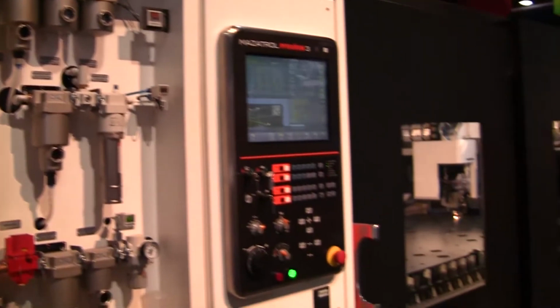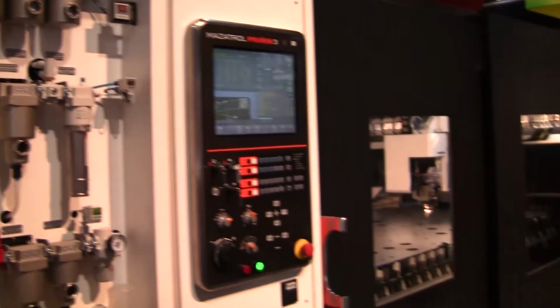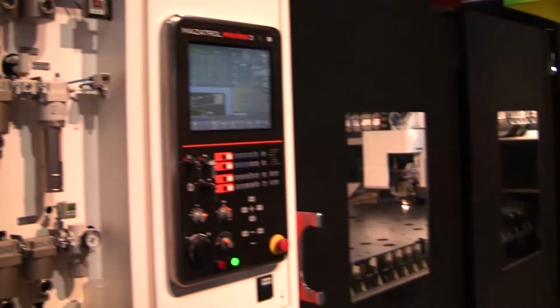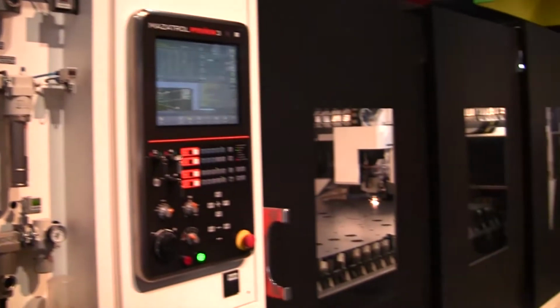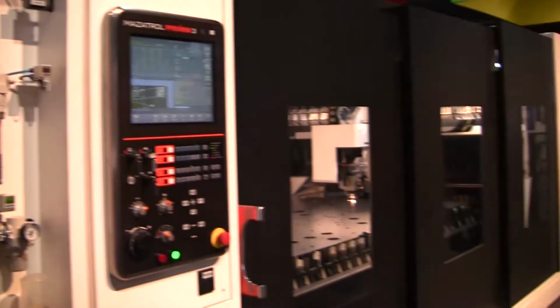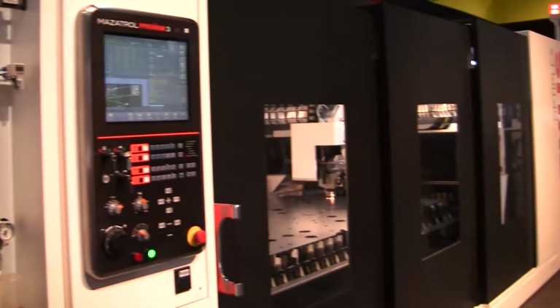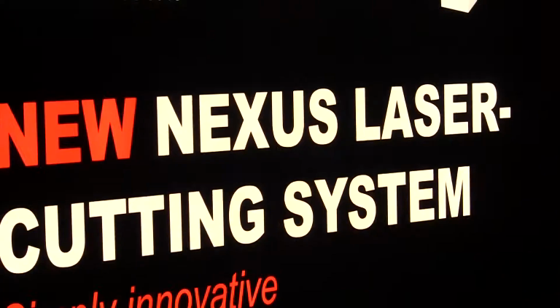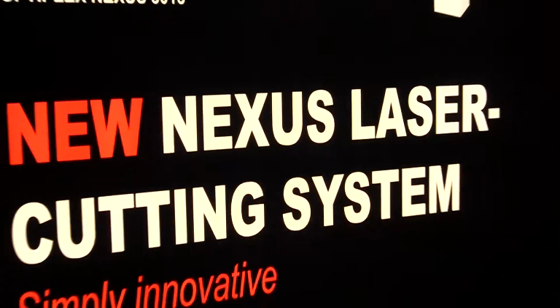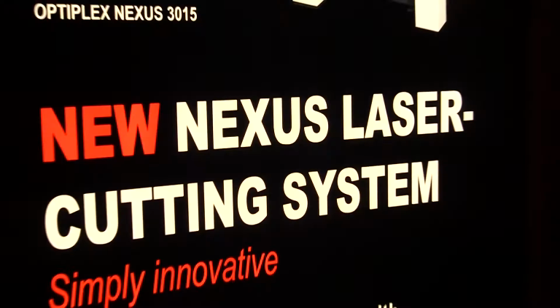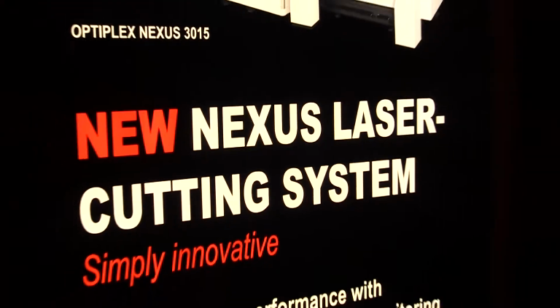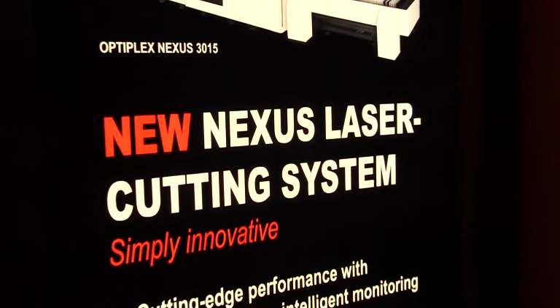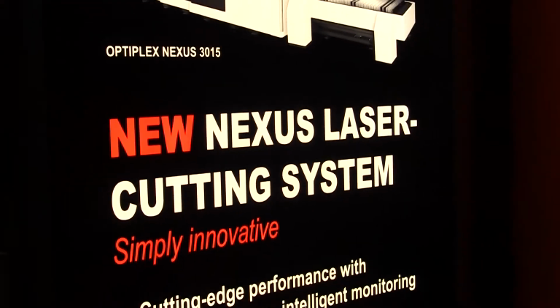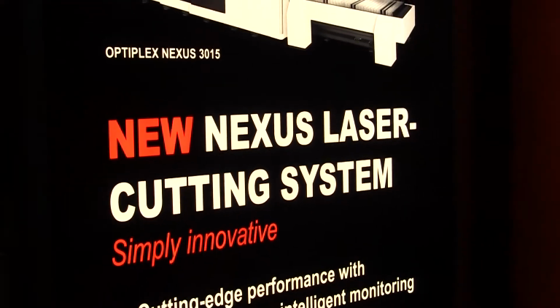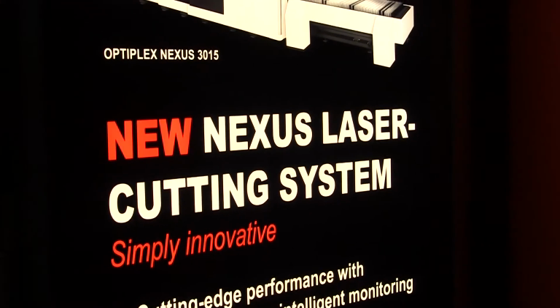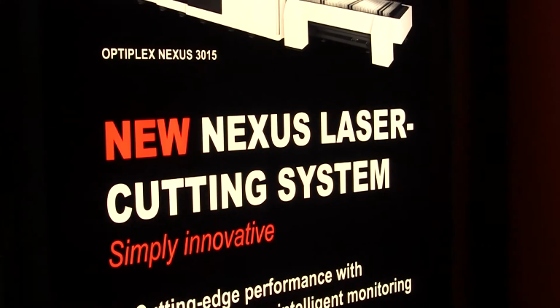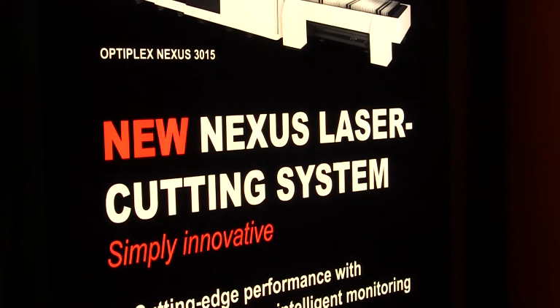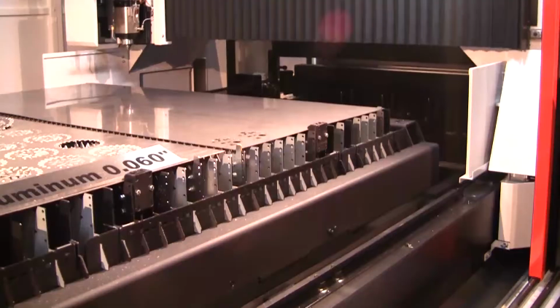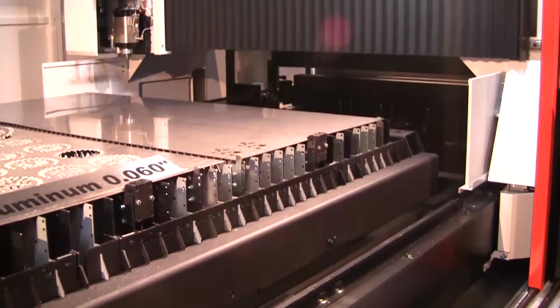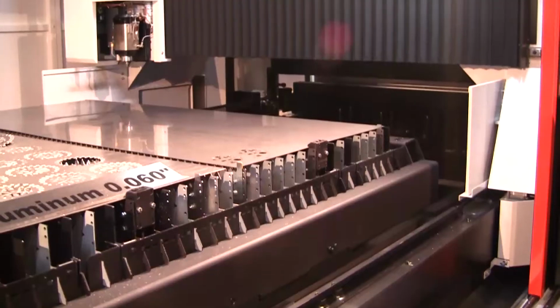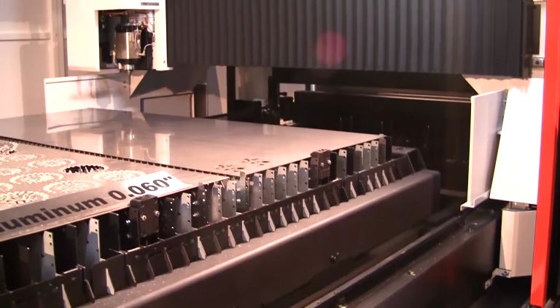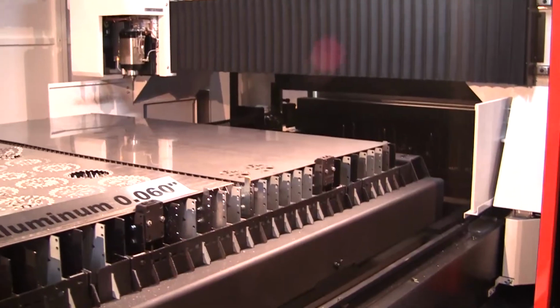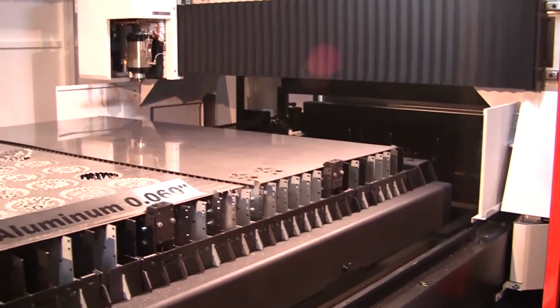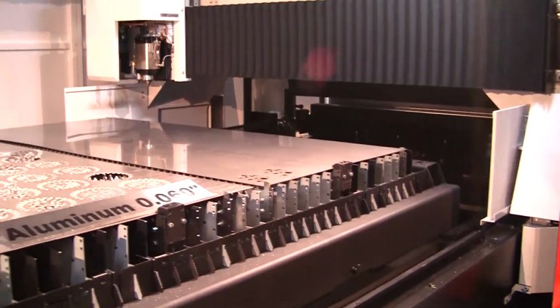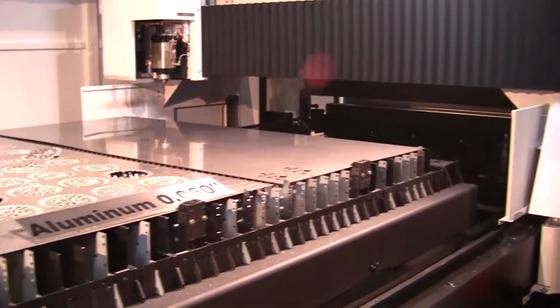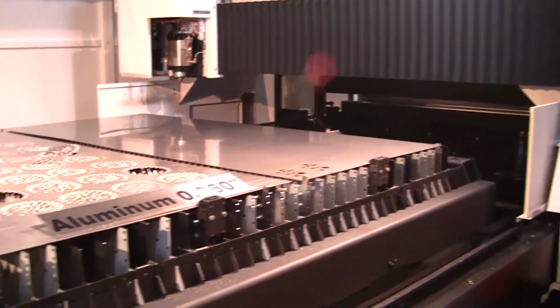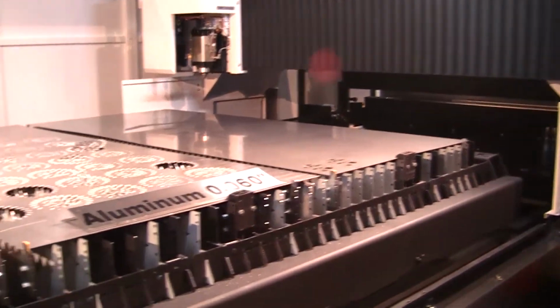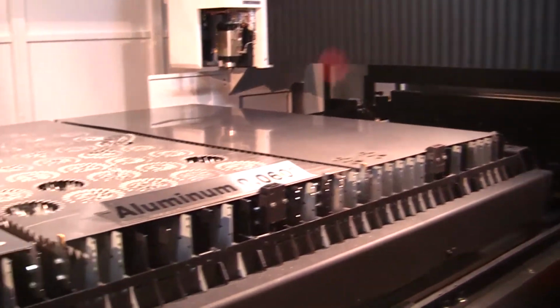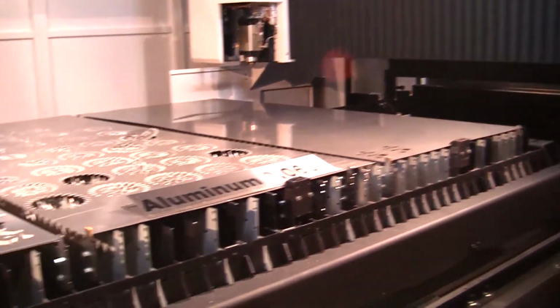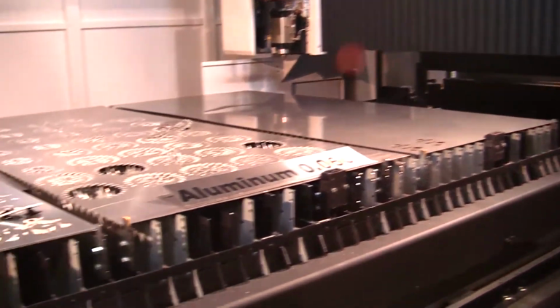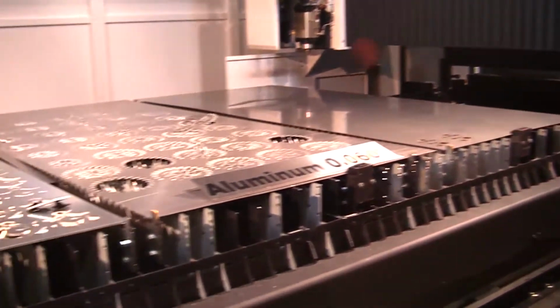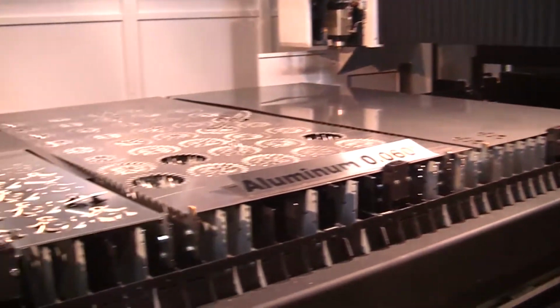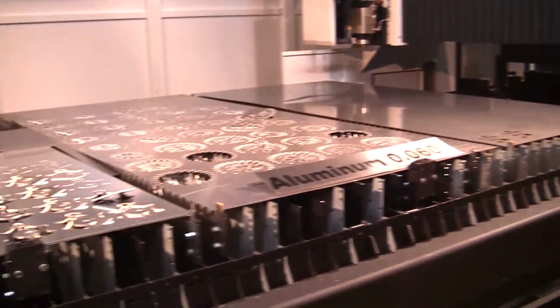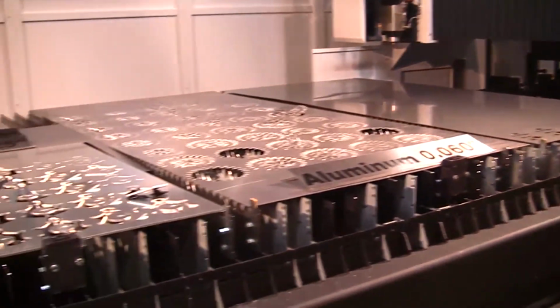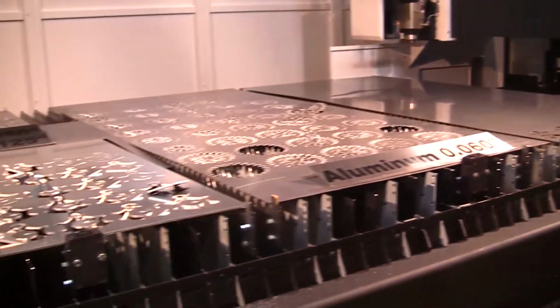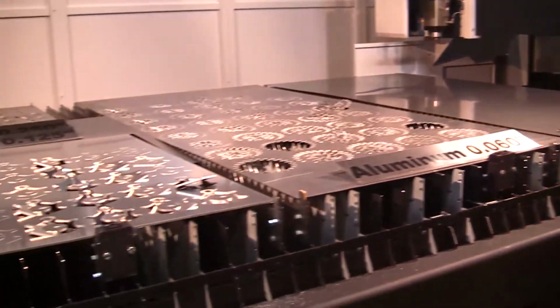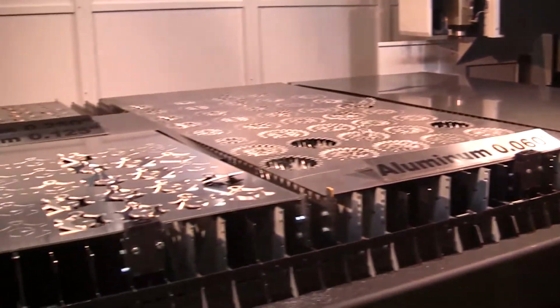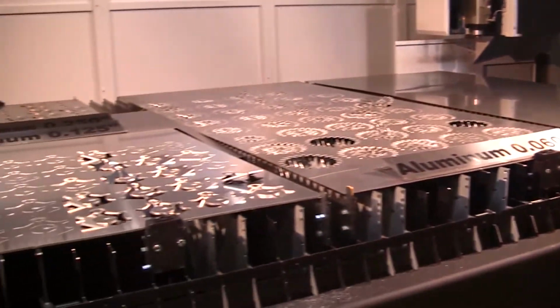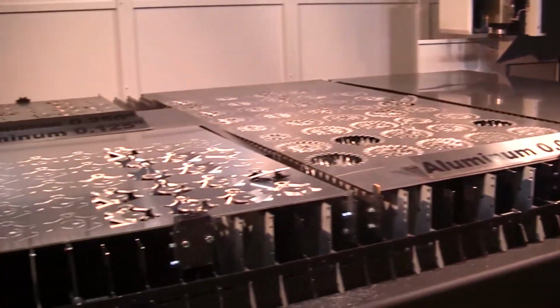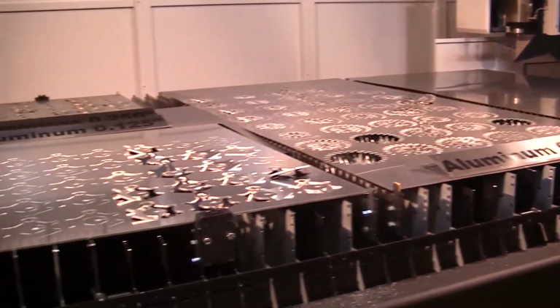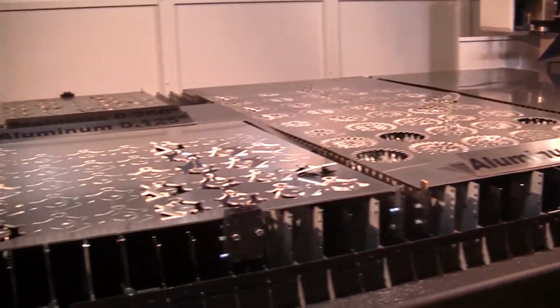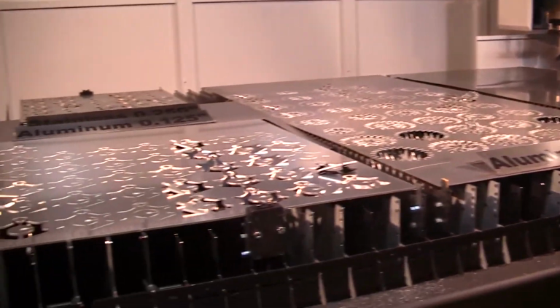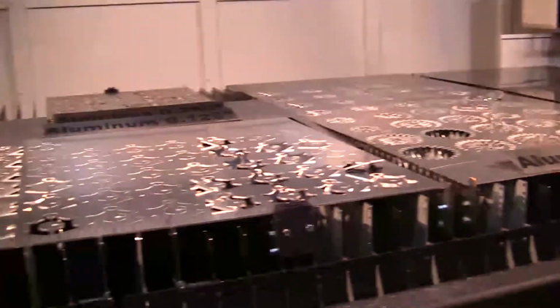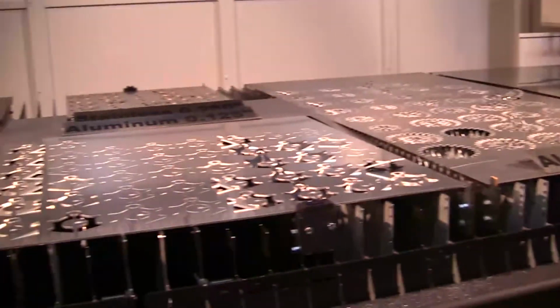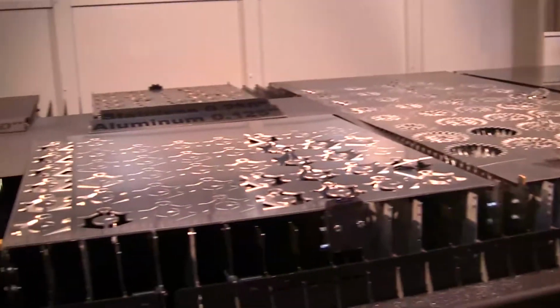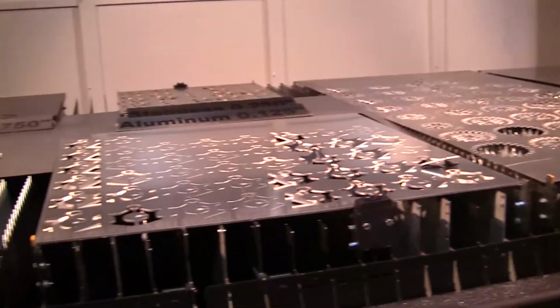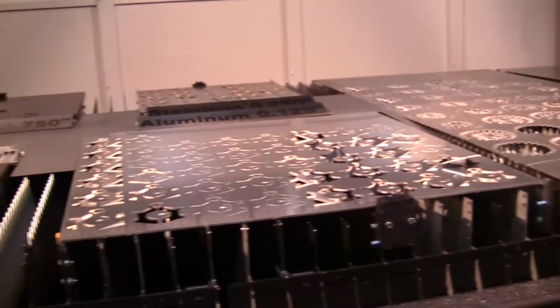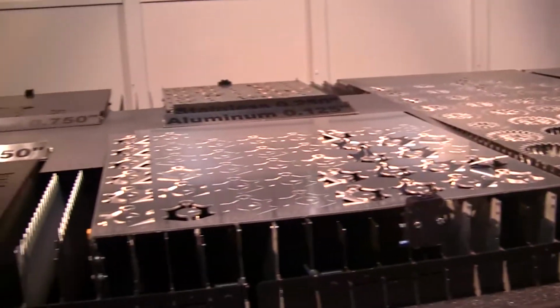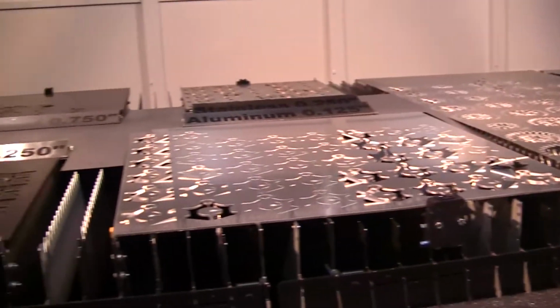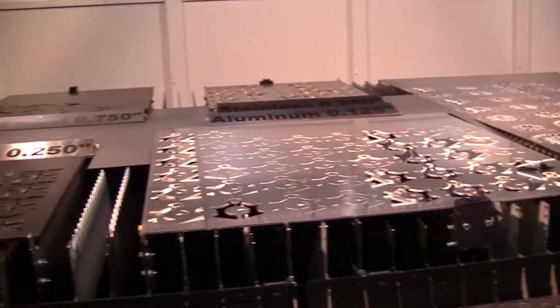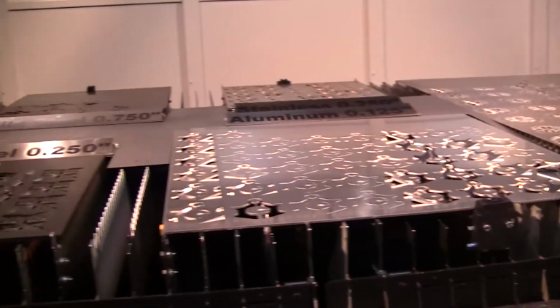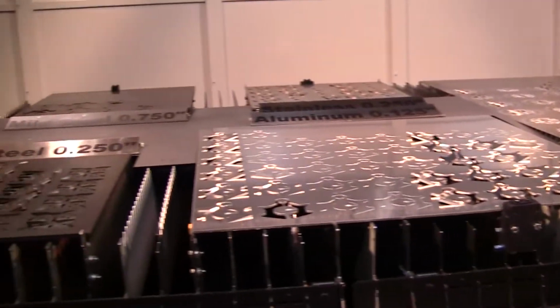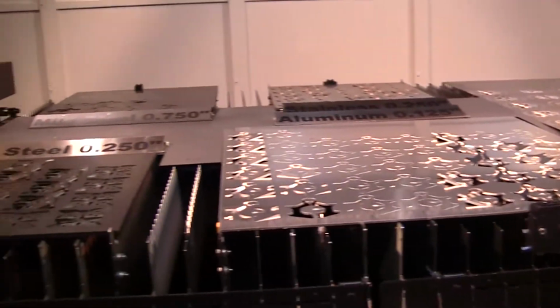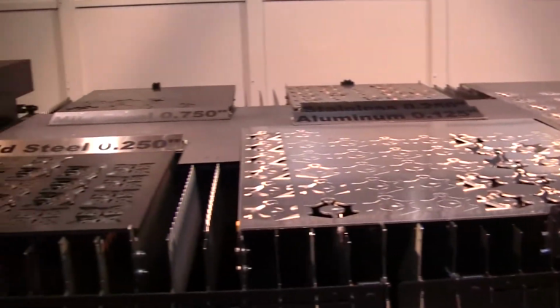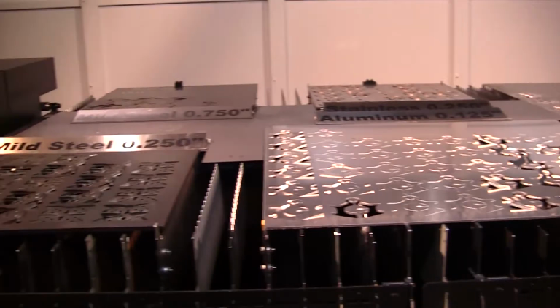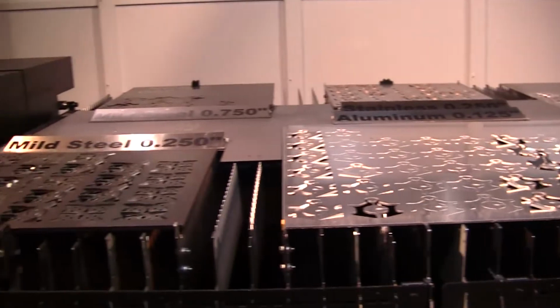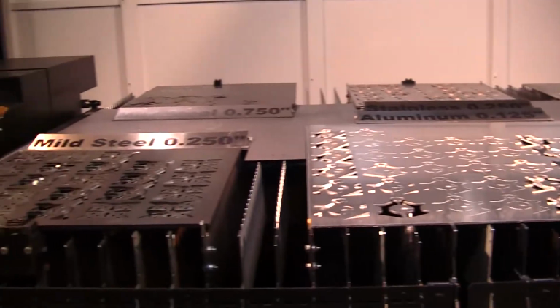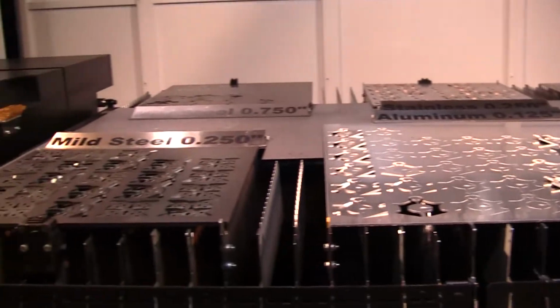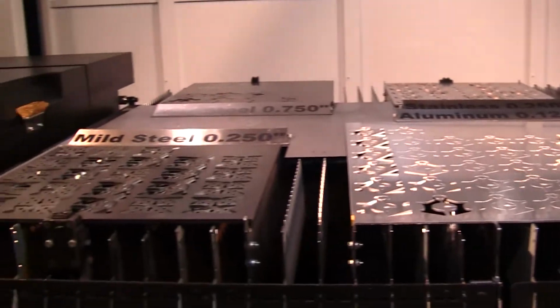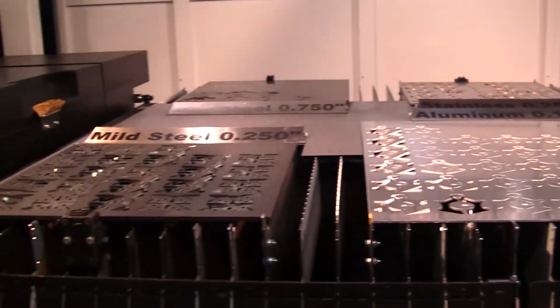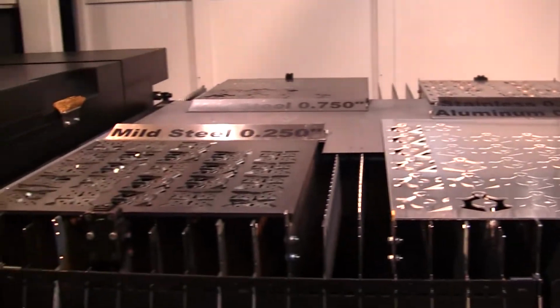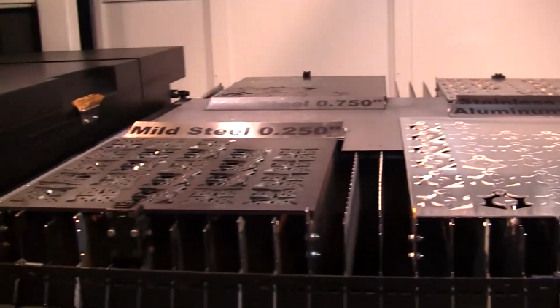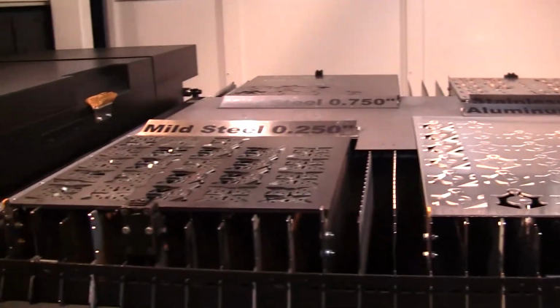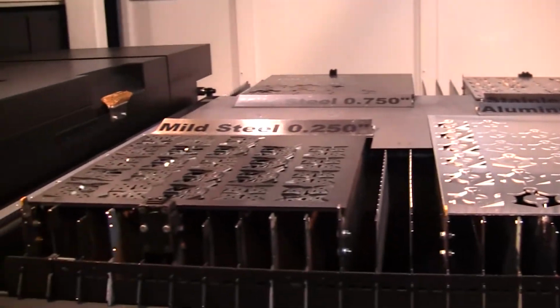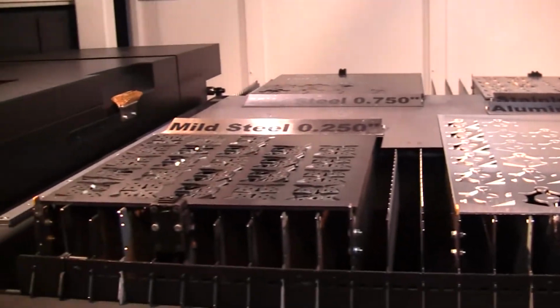nozzle changing, and intelligent cut monitoring systems that really provide high performance in an economical package.